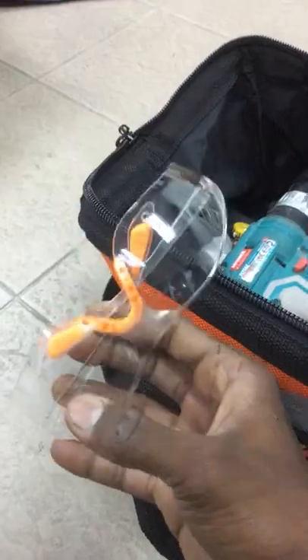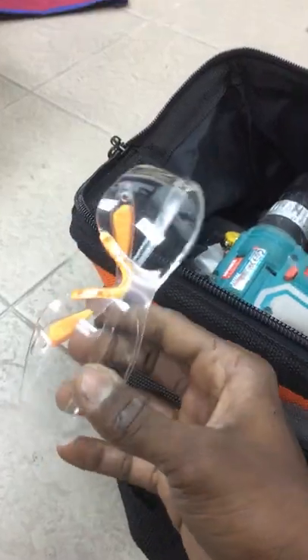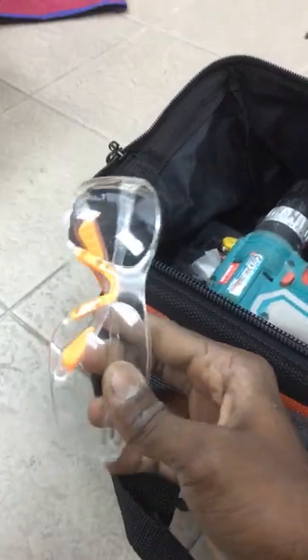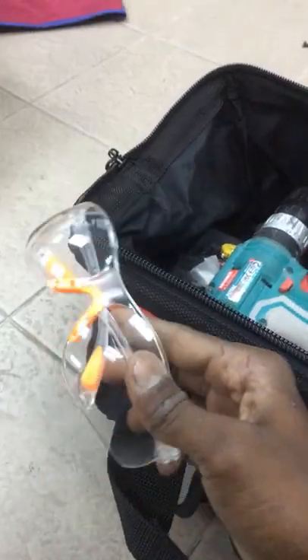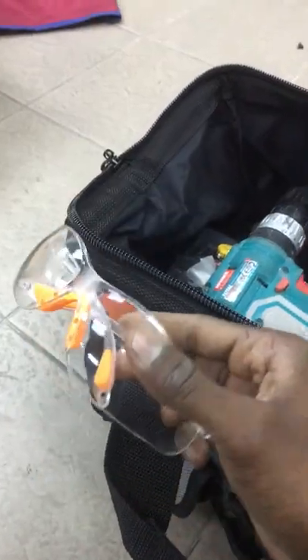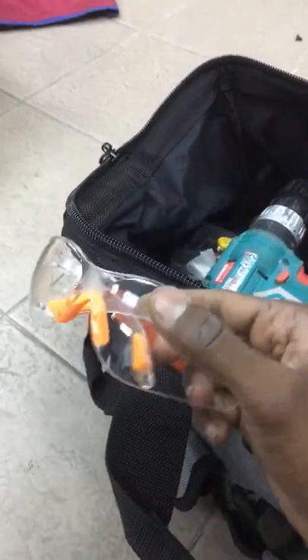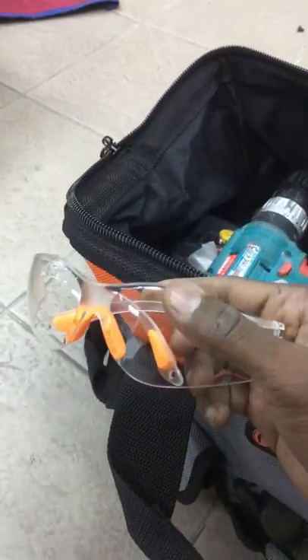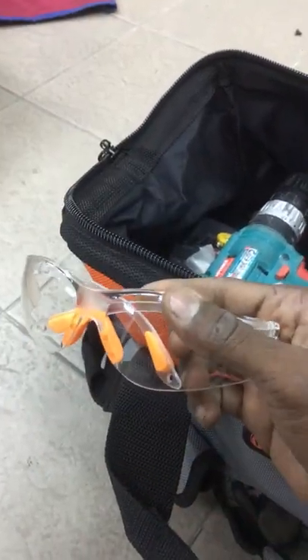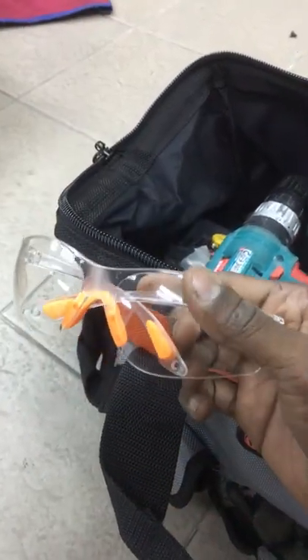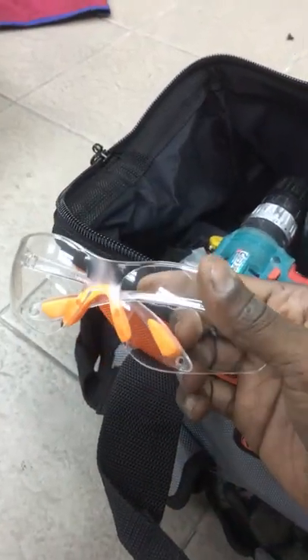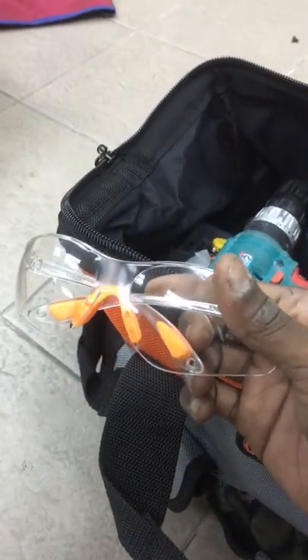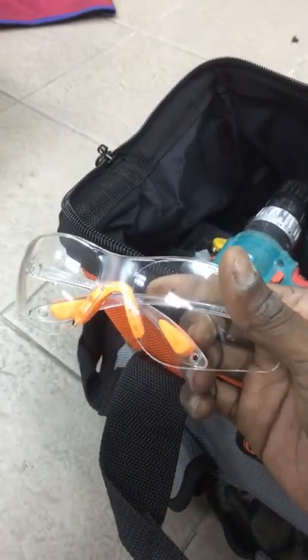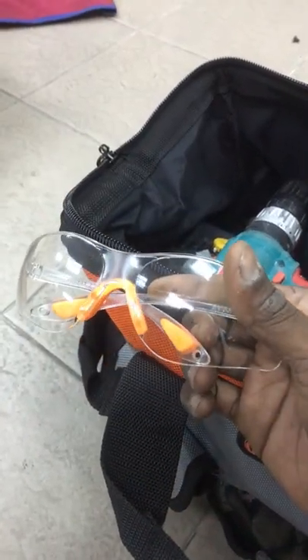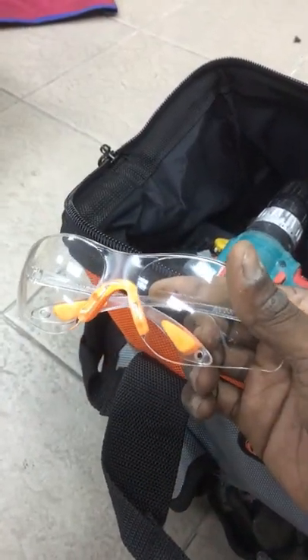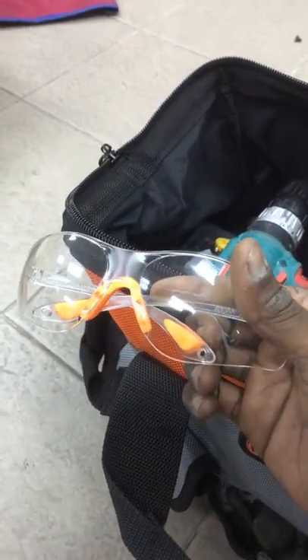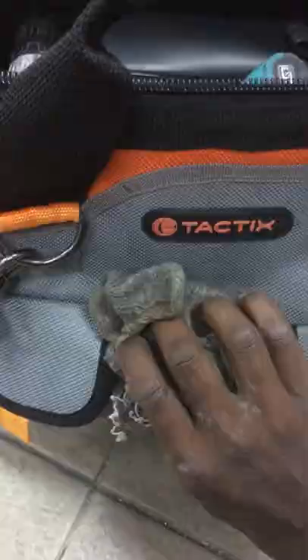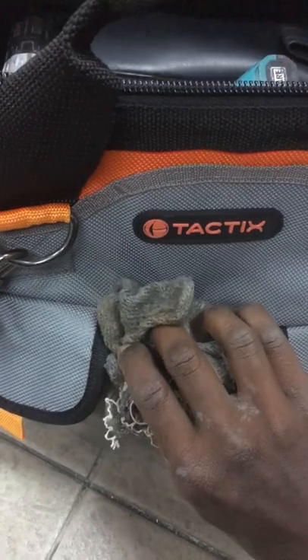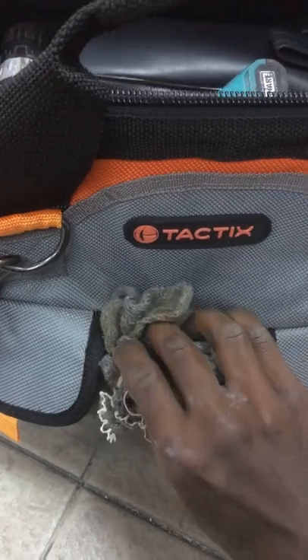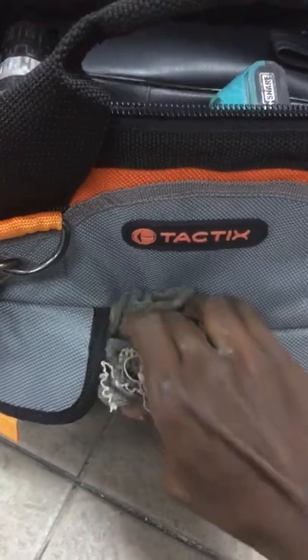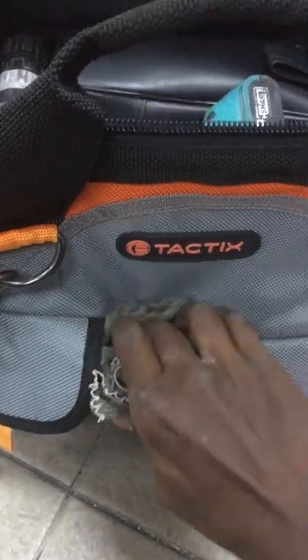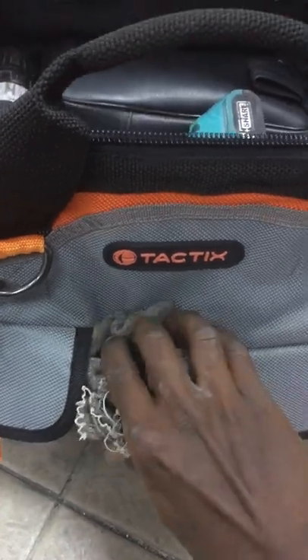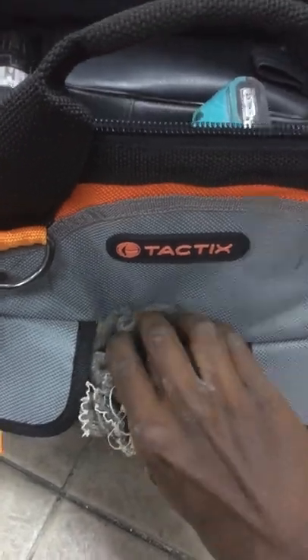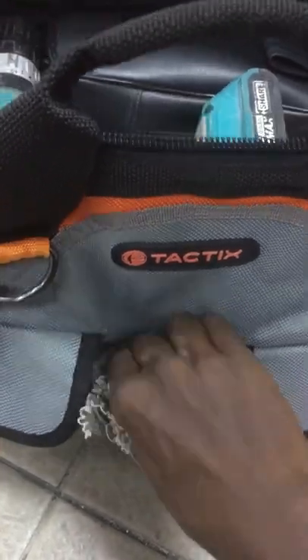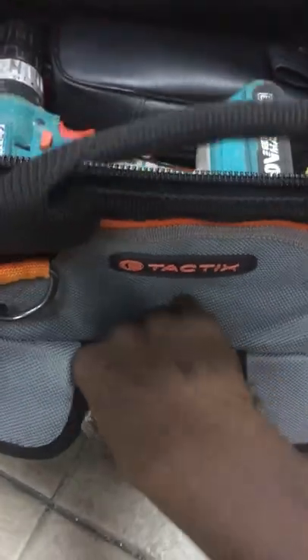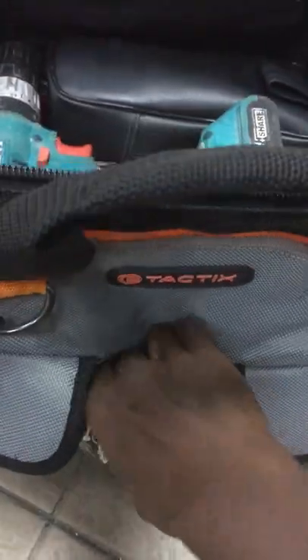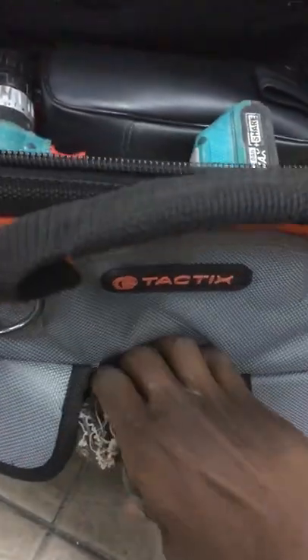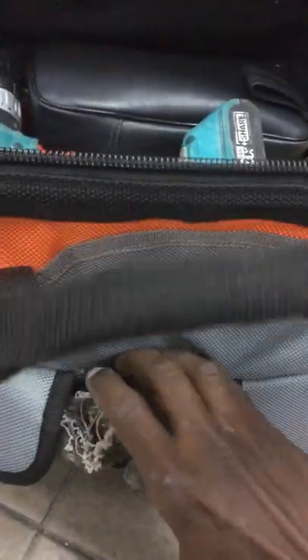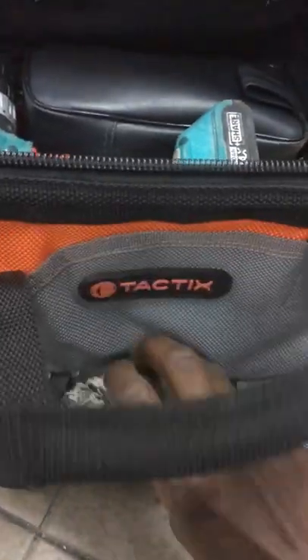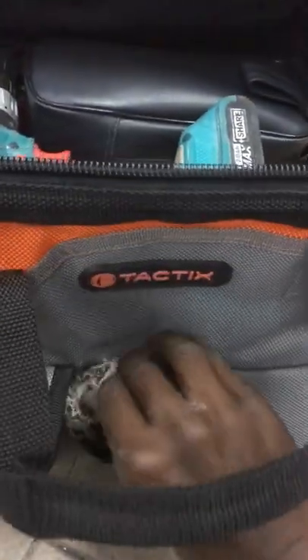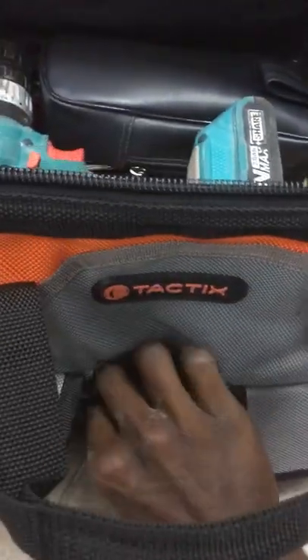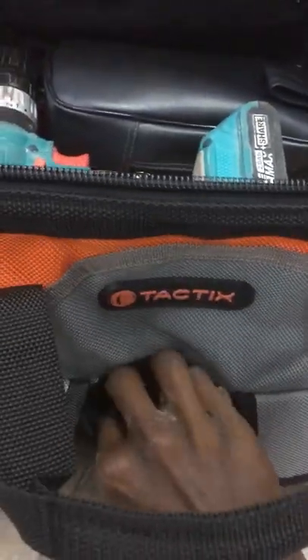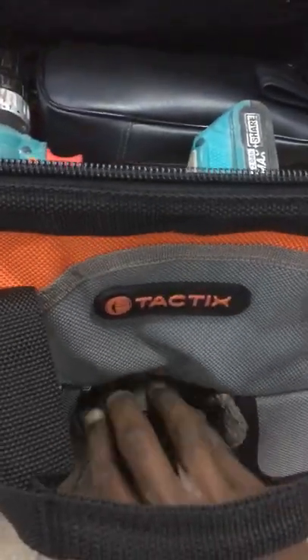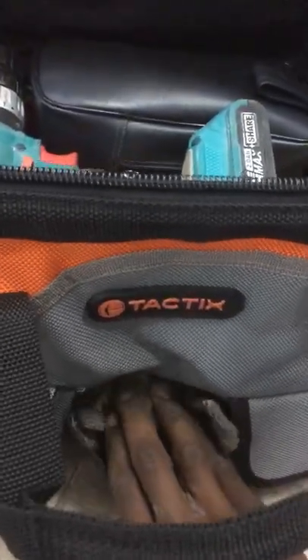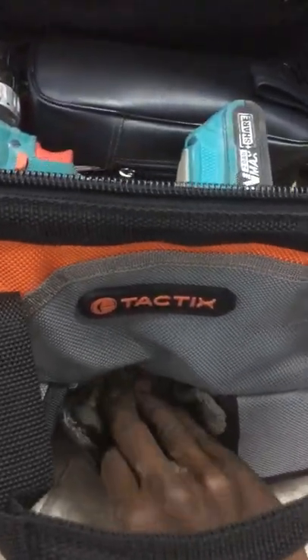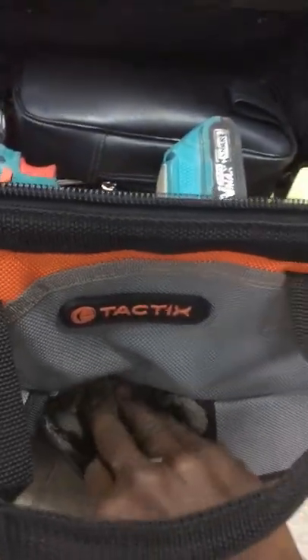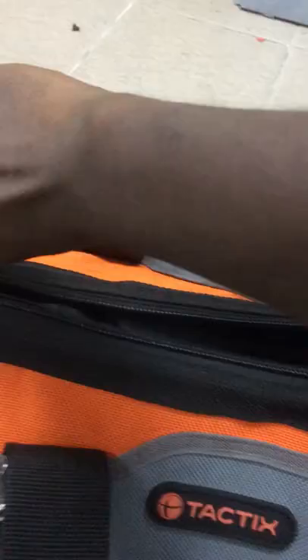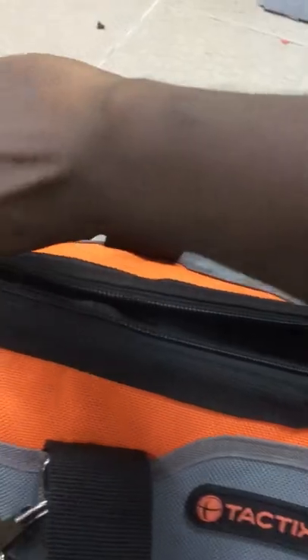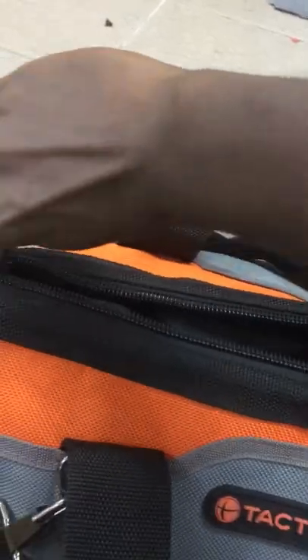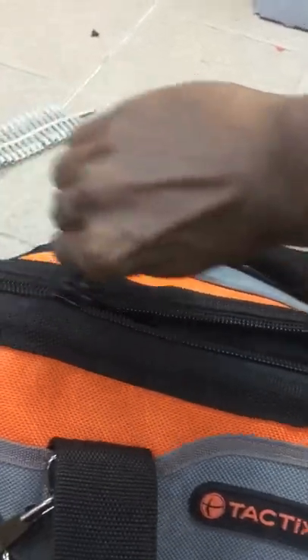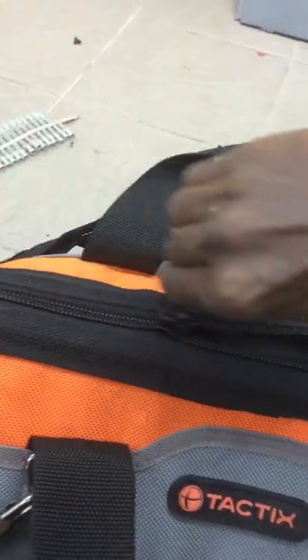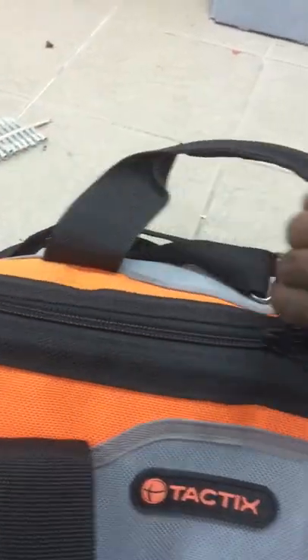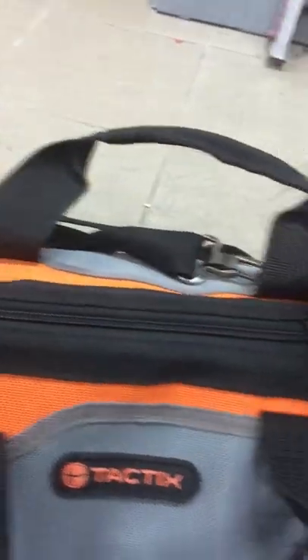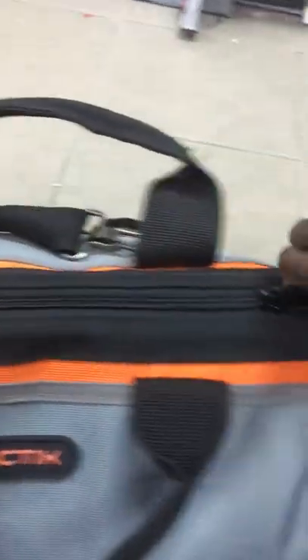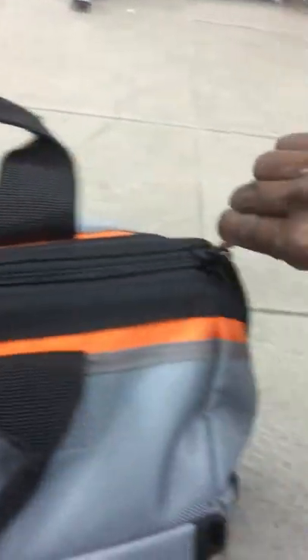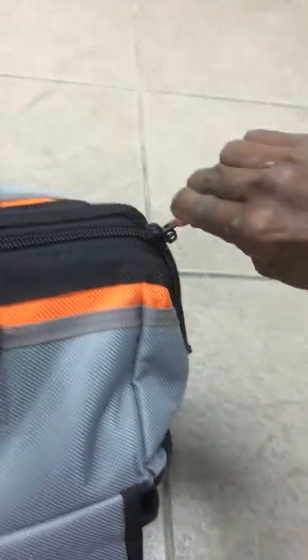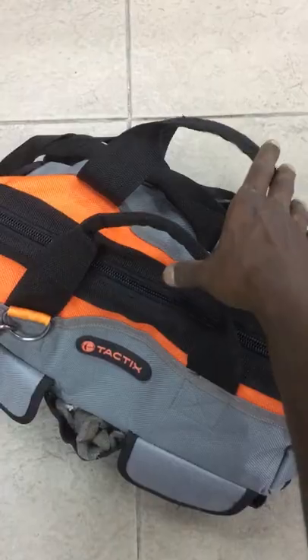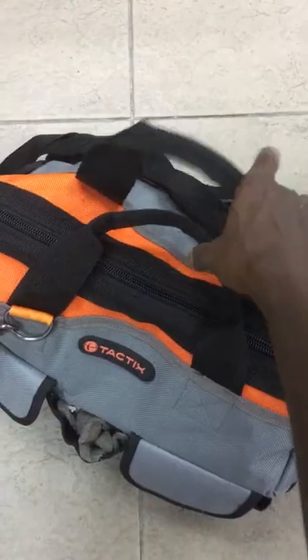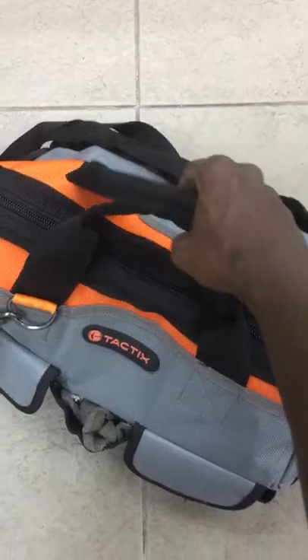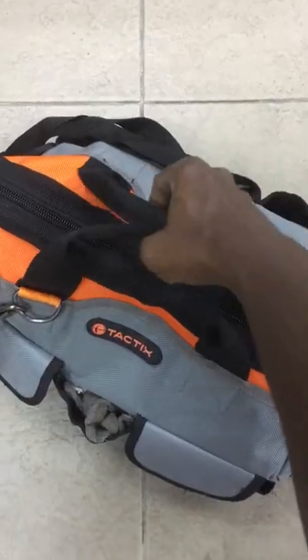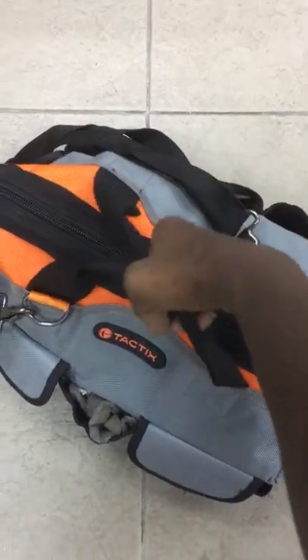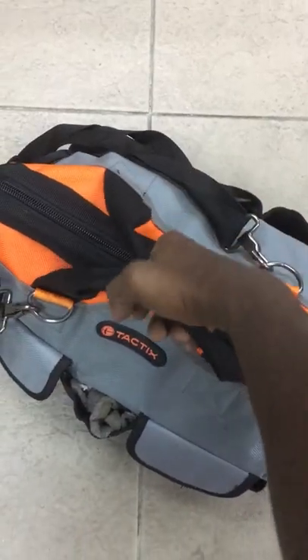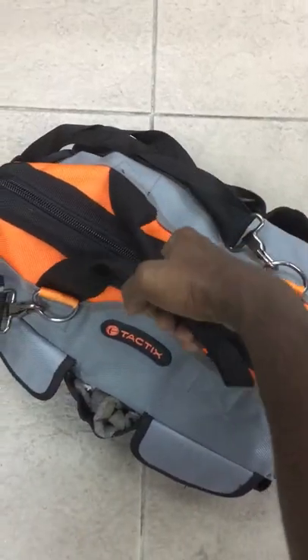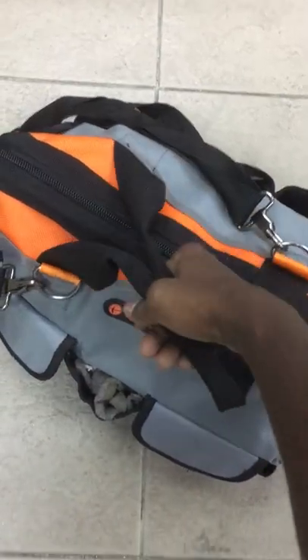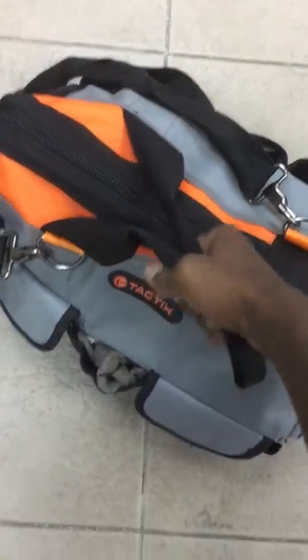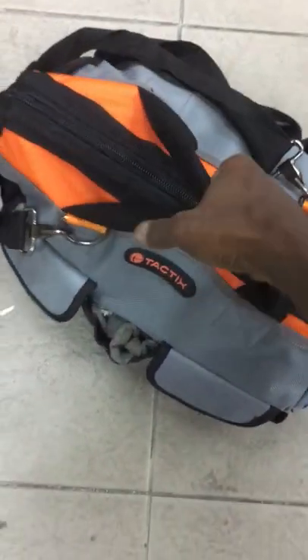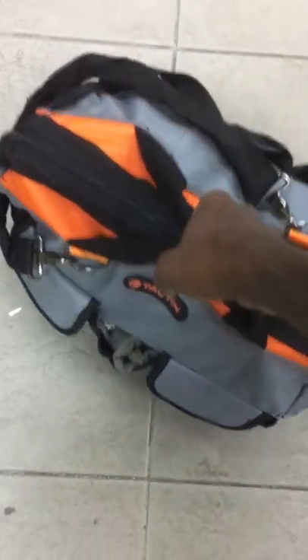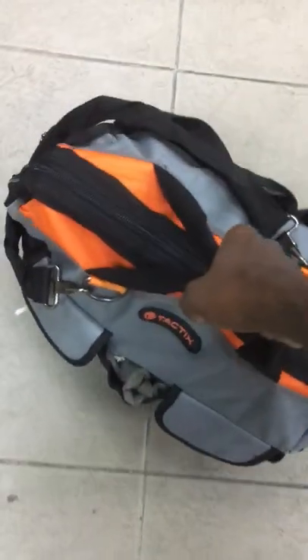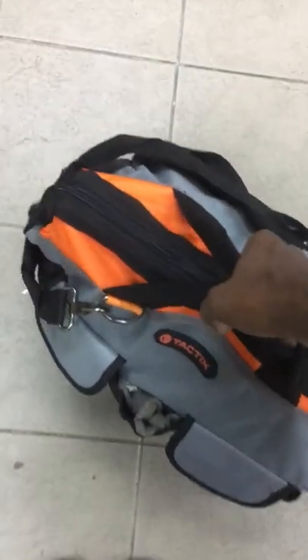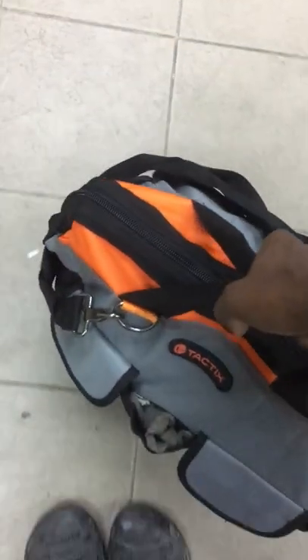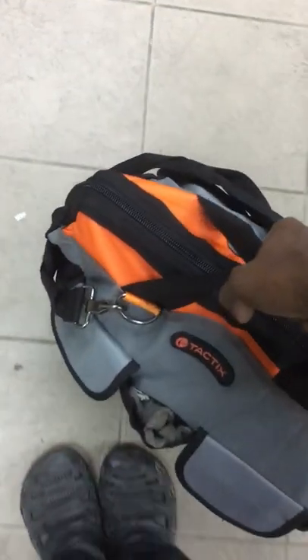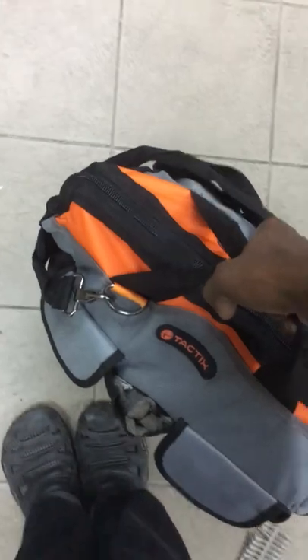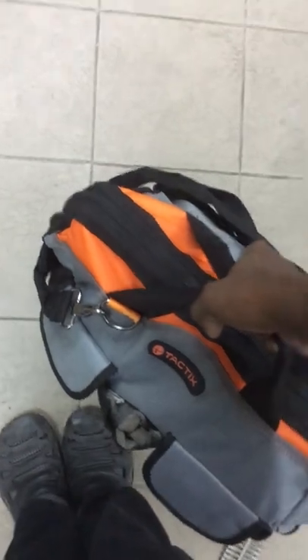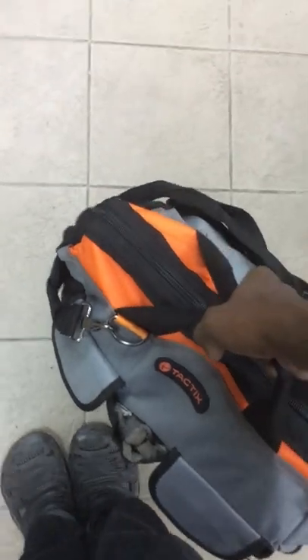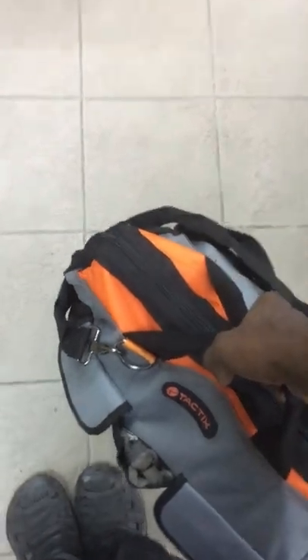For safety, safety eyewear and hand gloves are put inside the tool bag also. Close the tool bag. Now the tool bag is ready for electrical work.